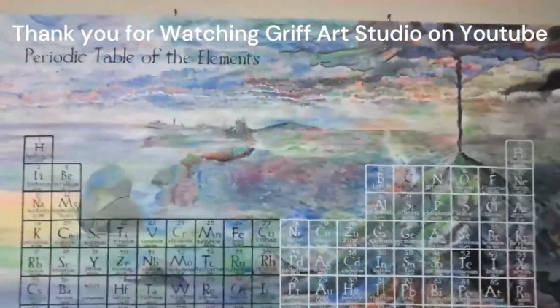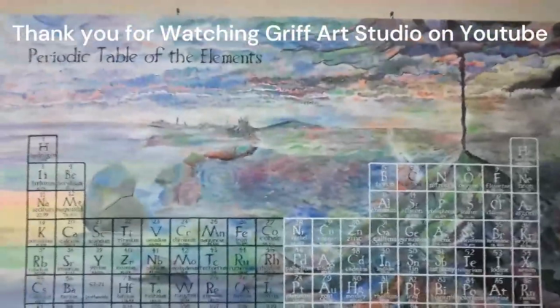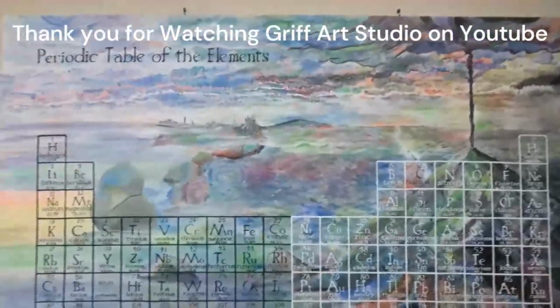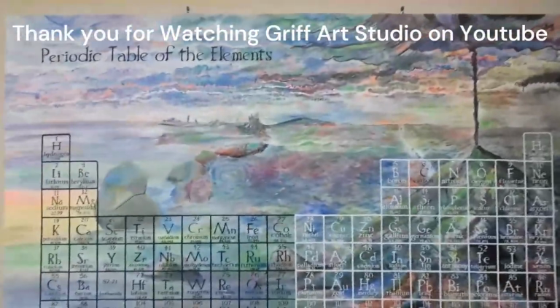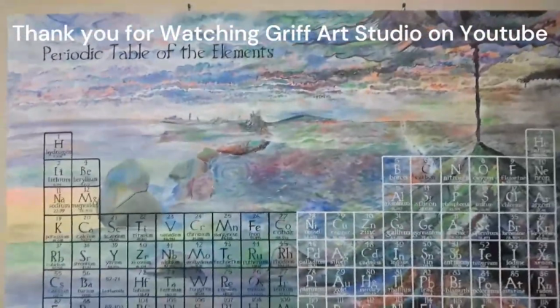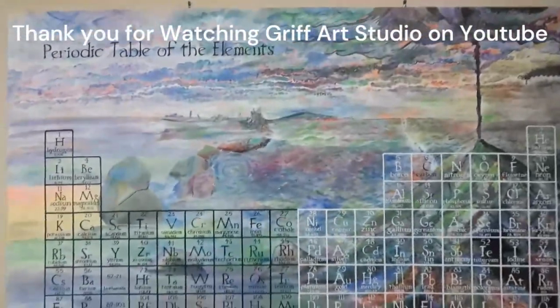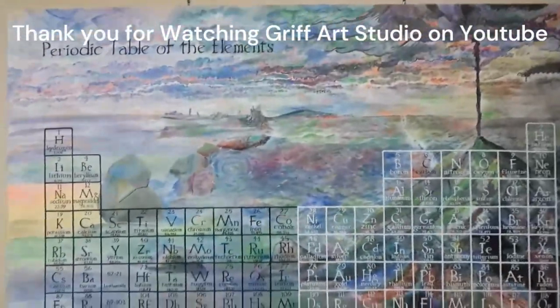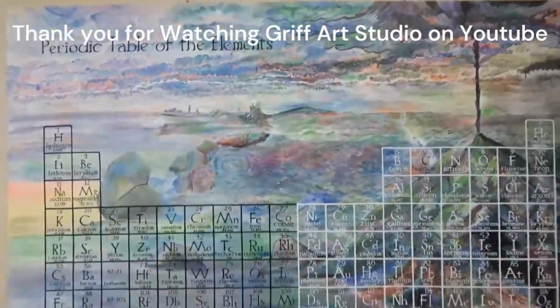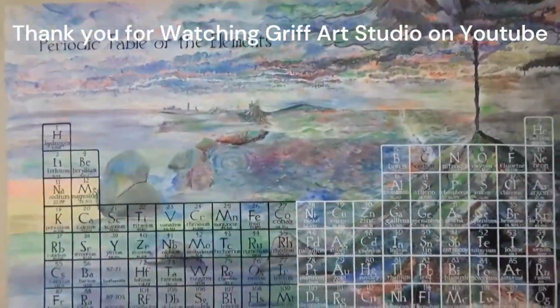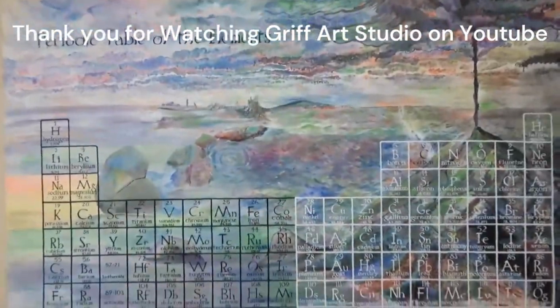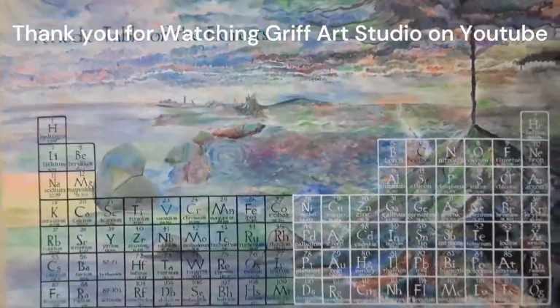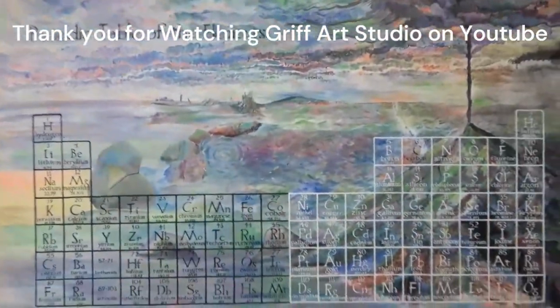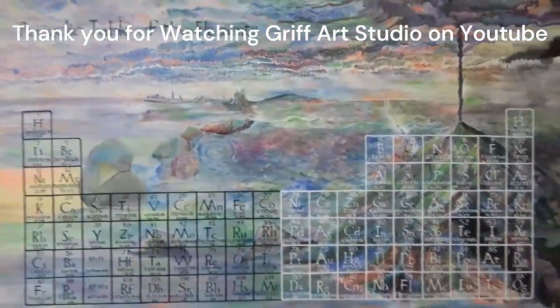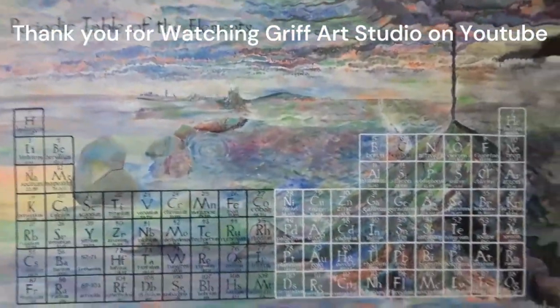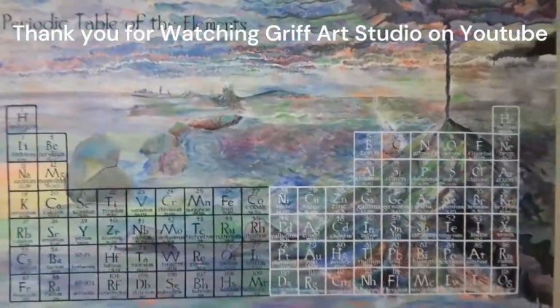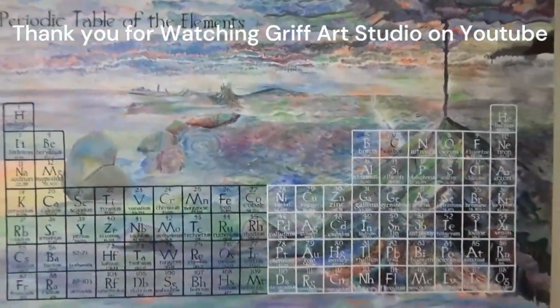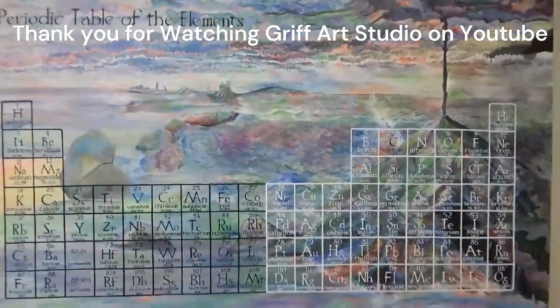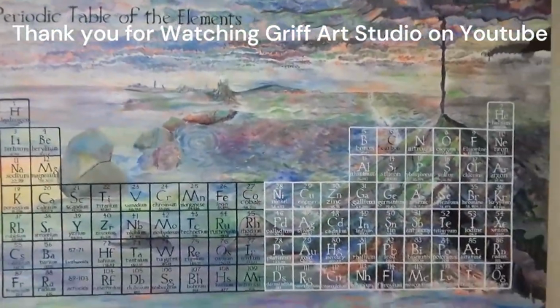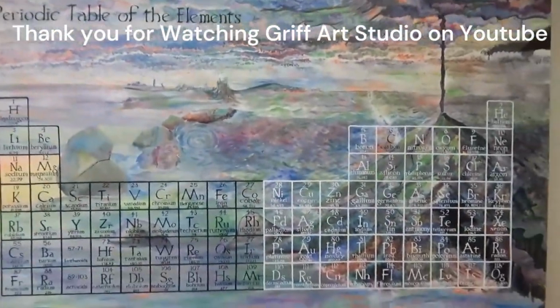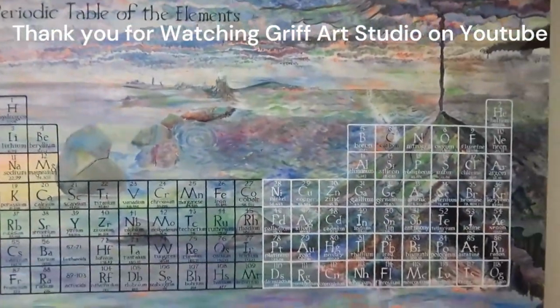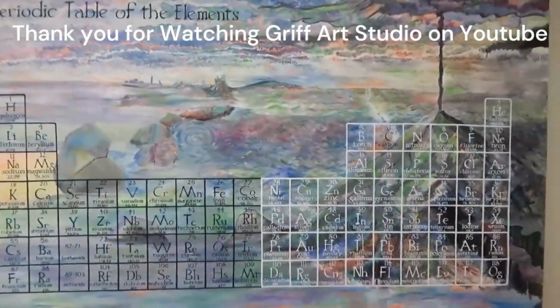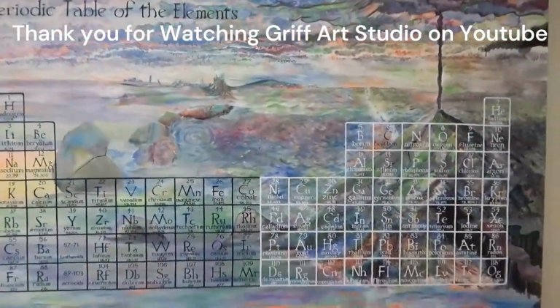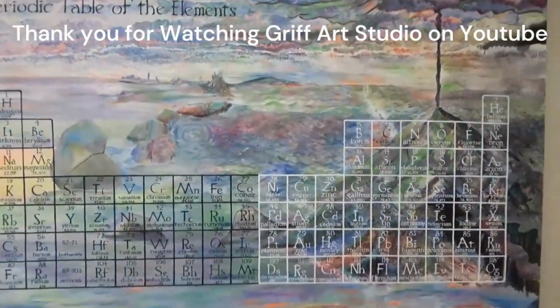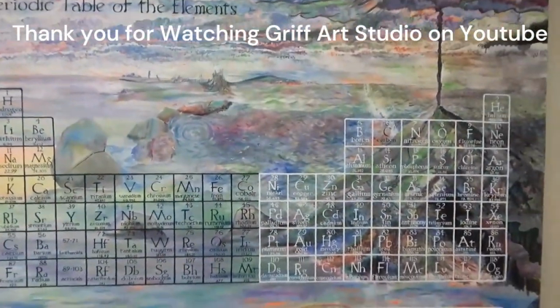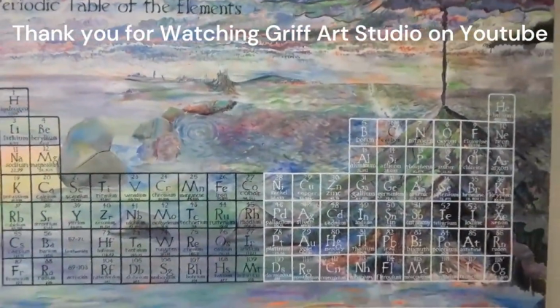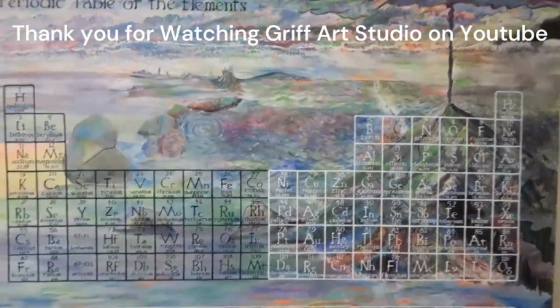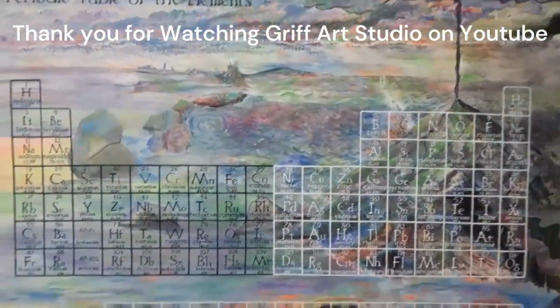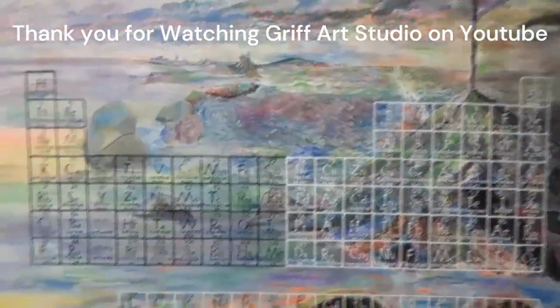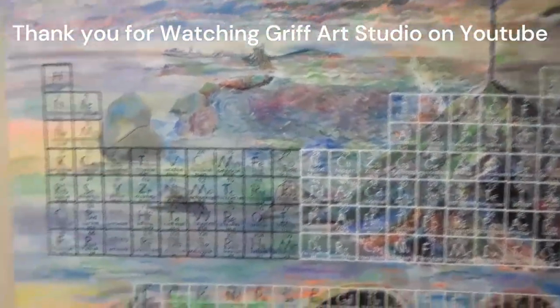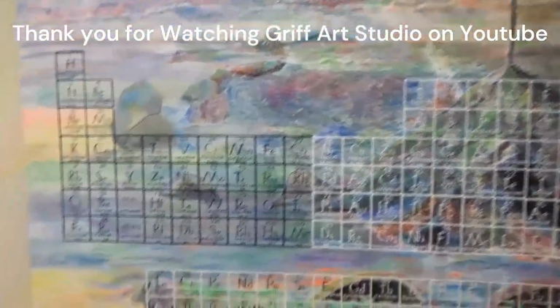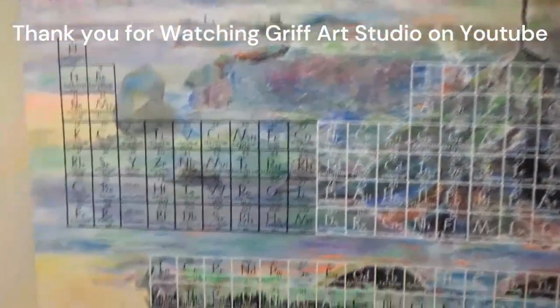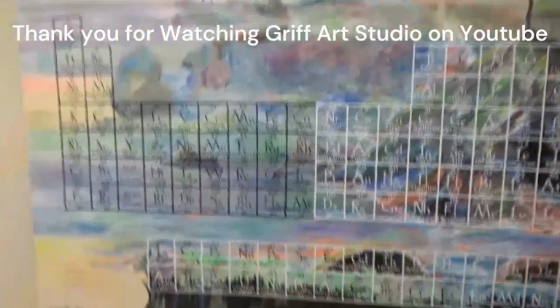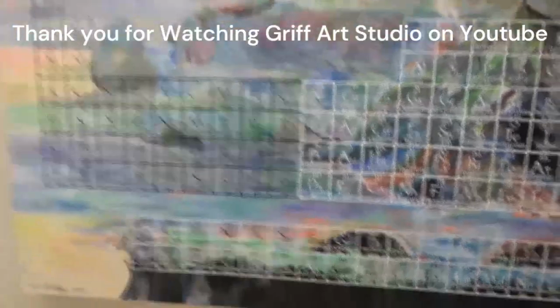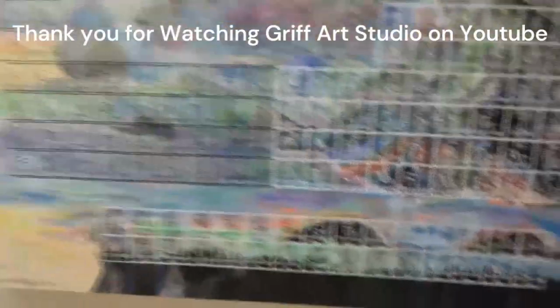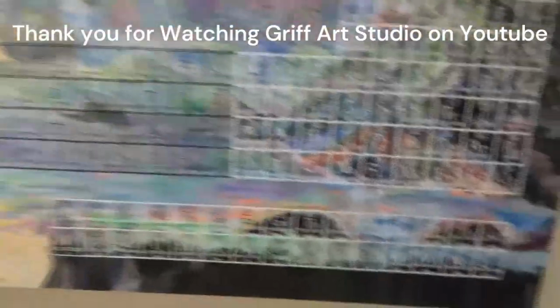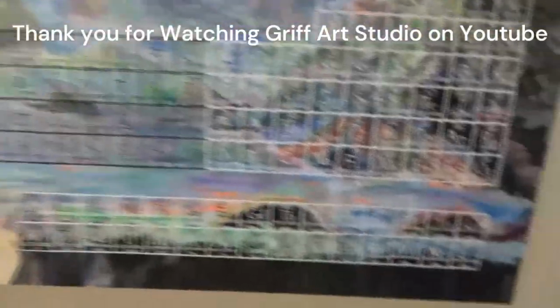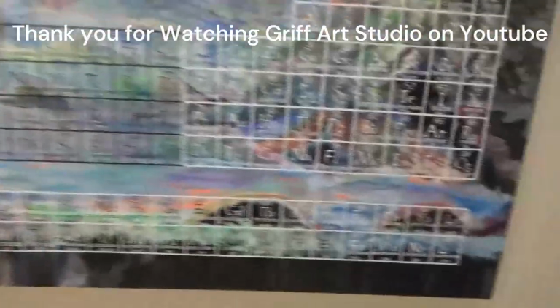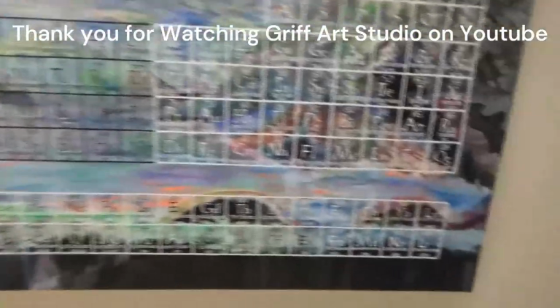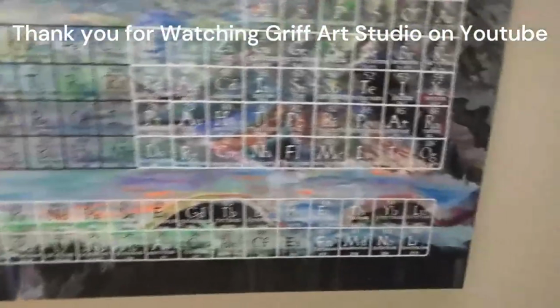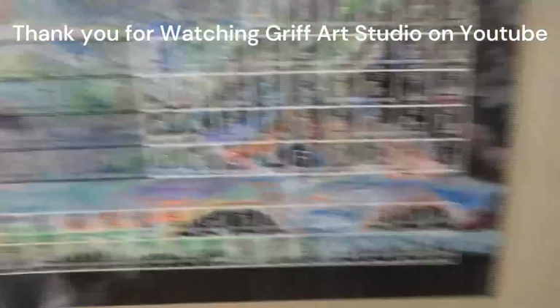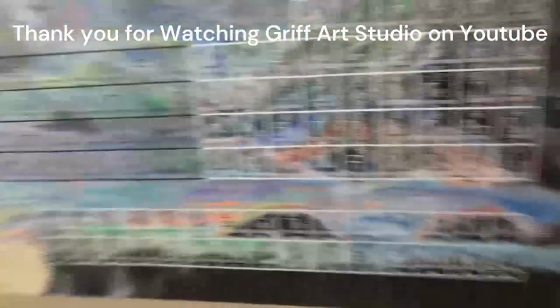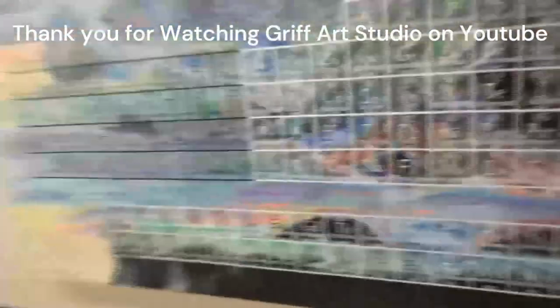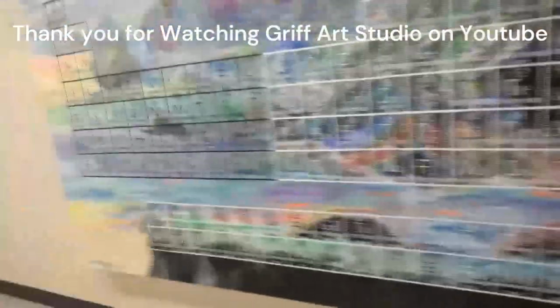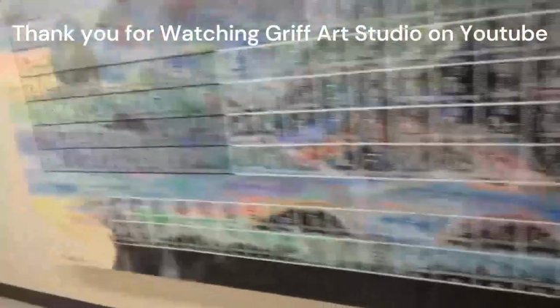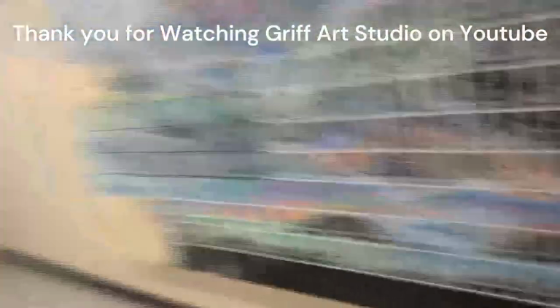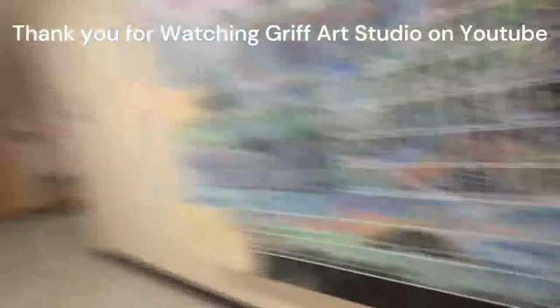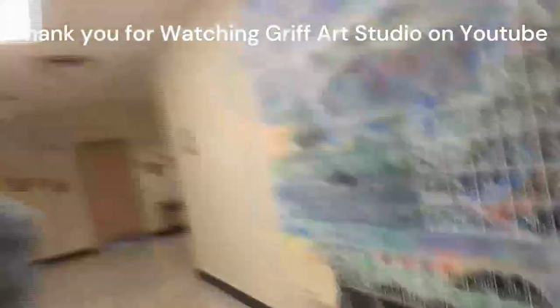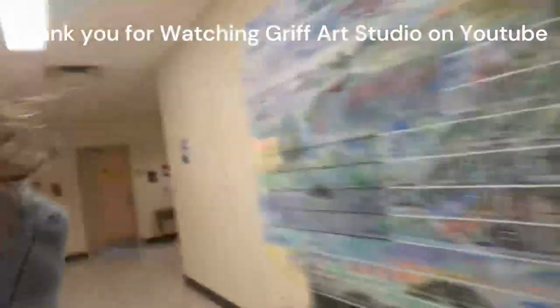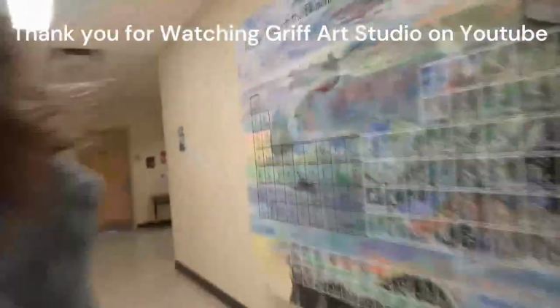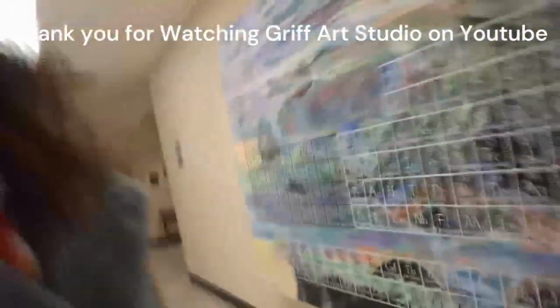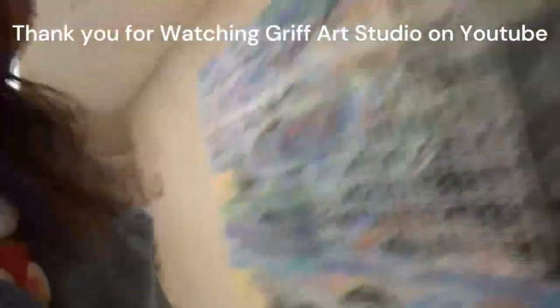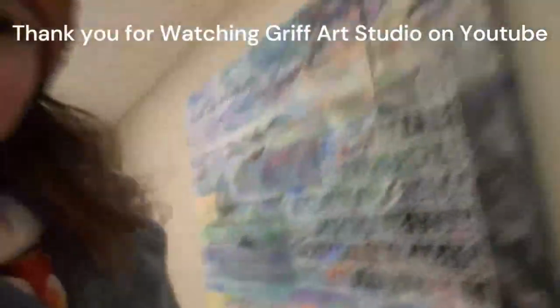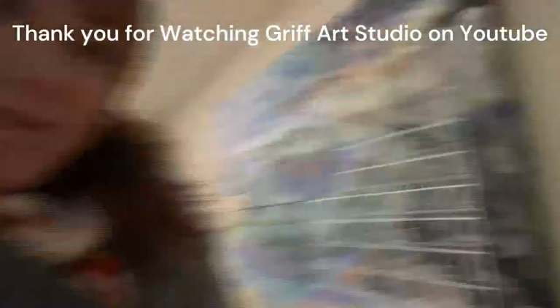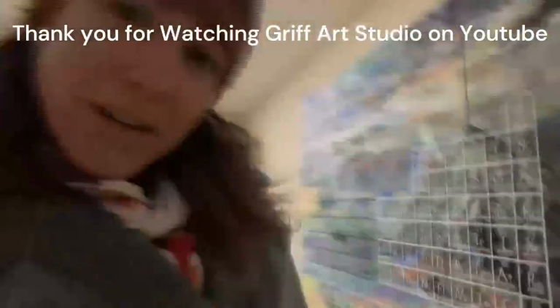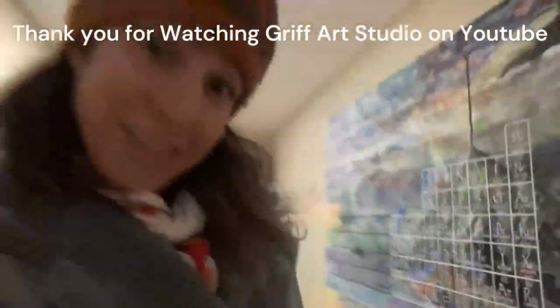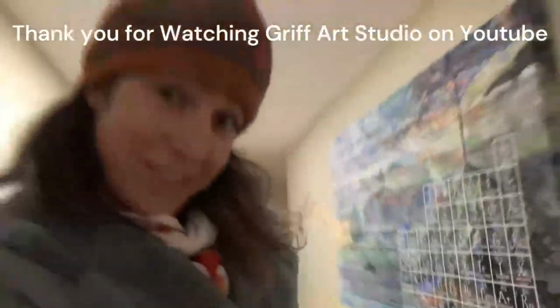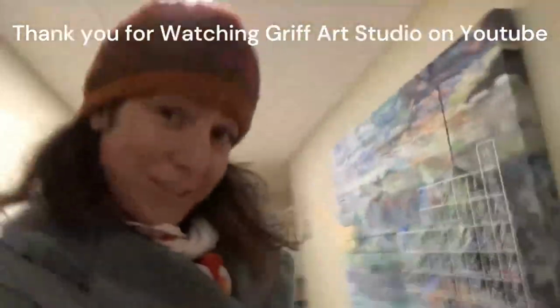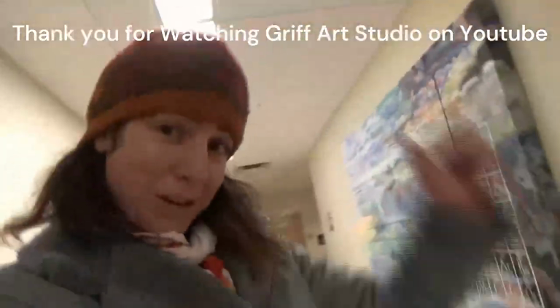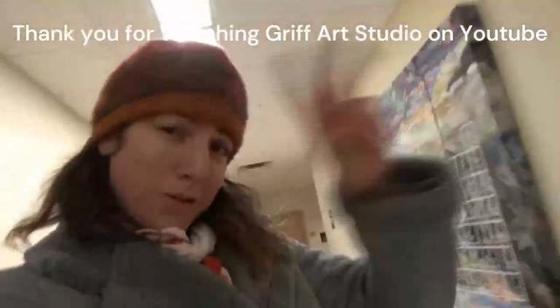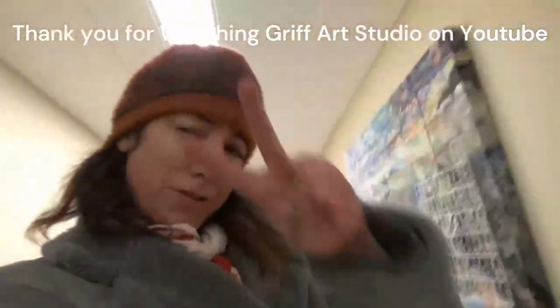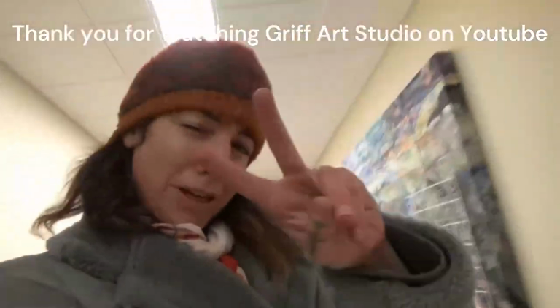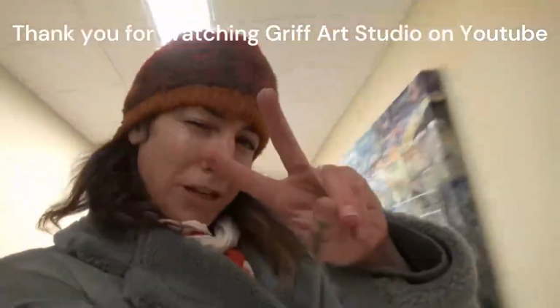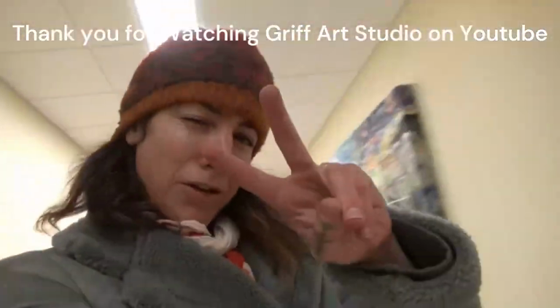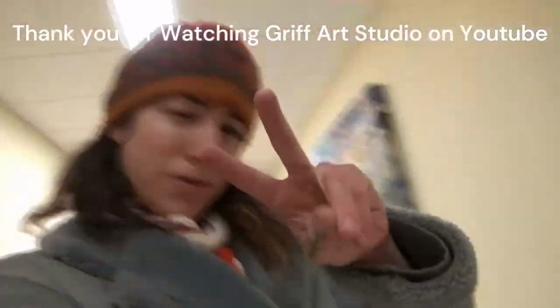And that's what we can all do in our lives, personally and professionally. Signing off, it's Jules, Griff Art Studio. Thank you!